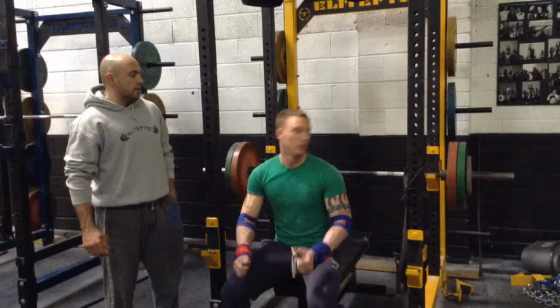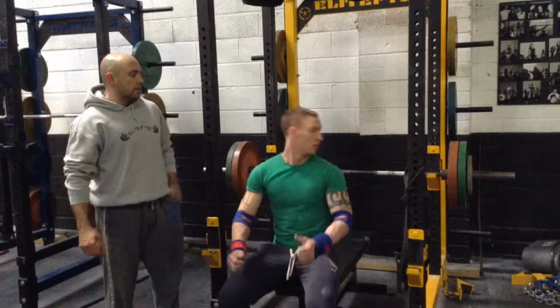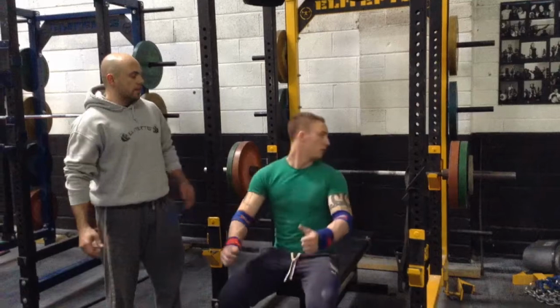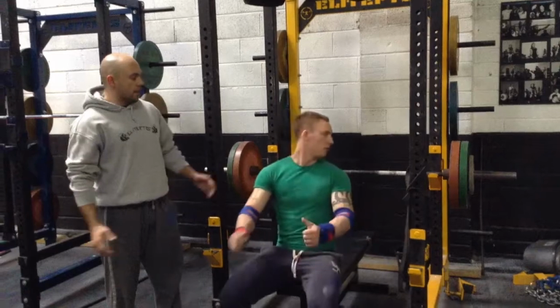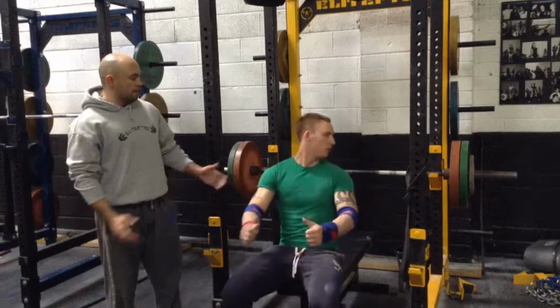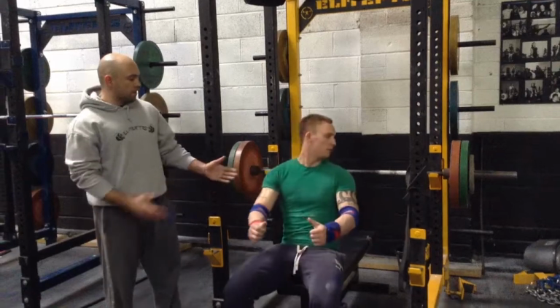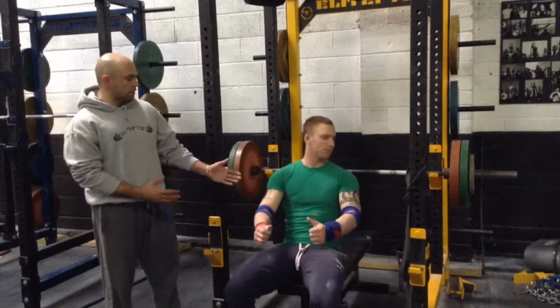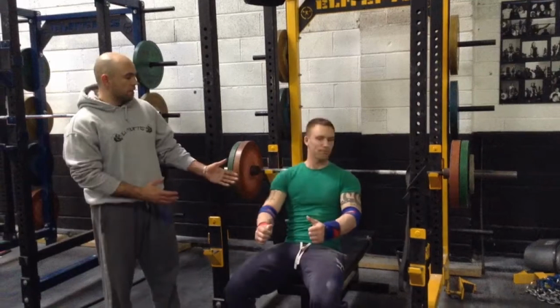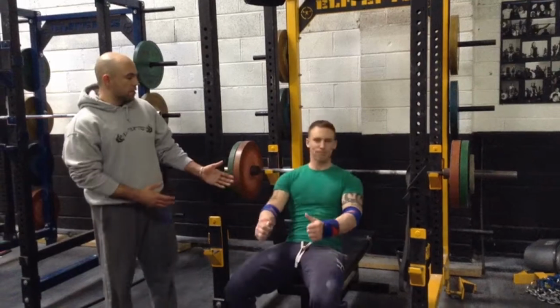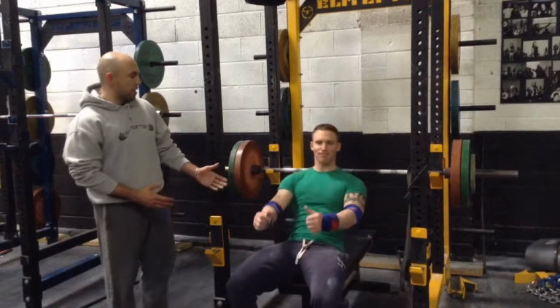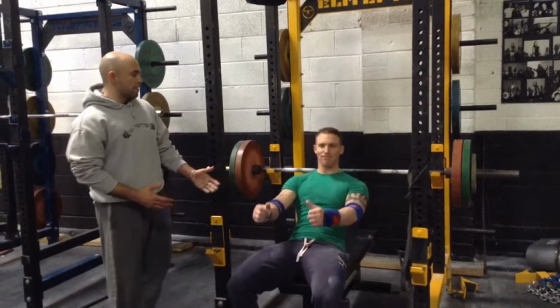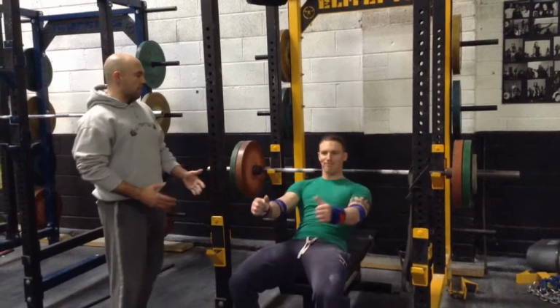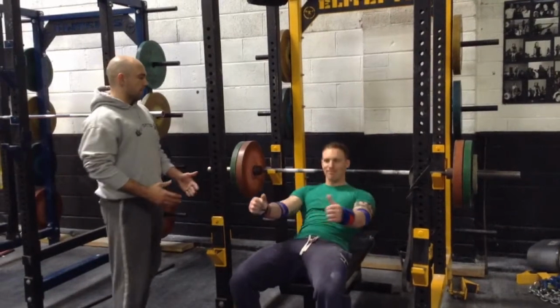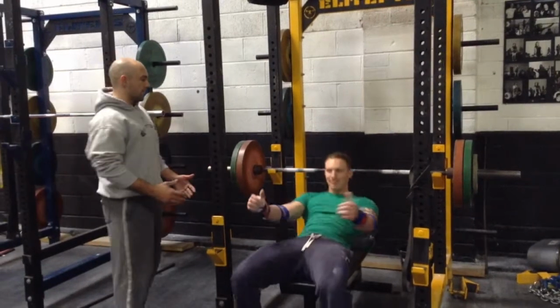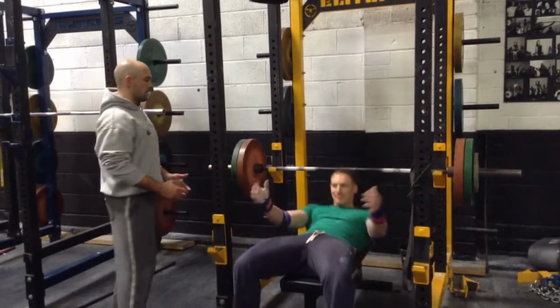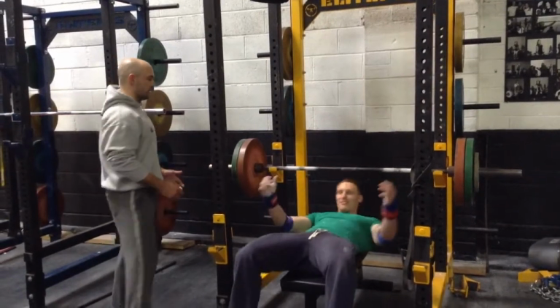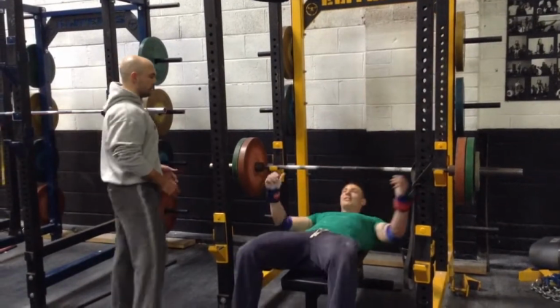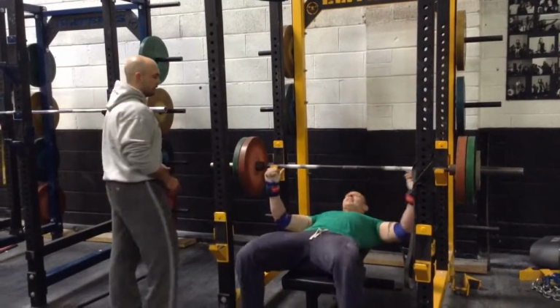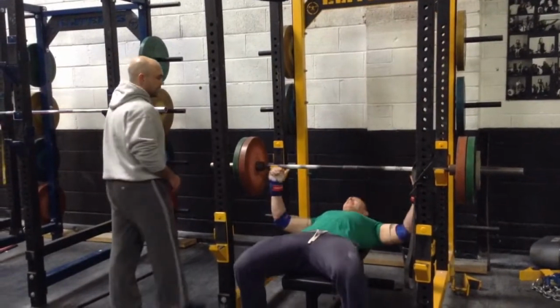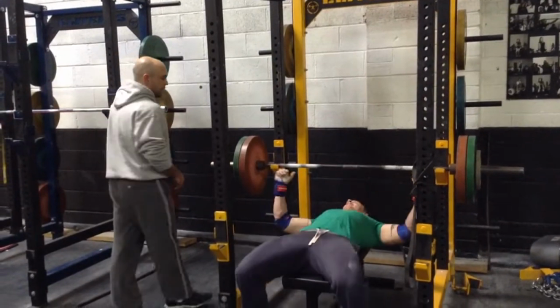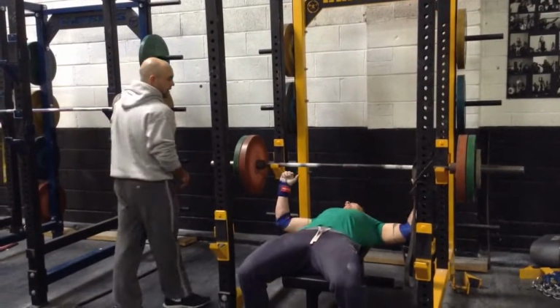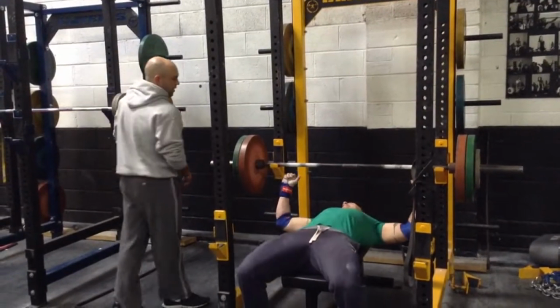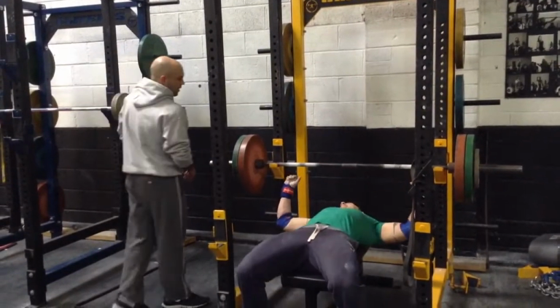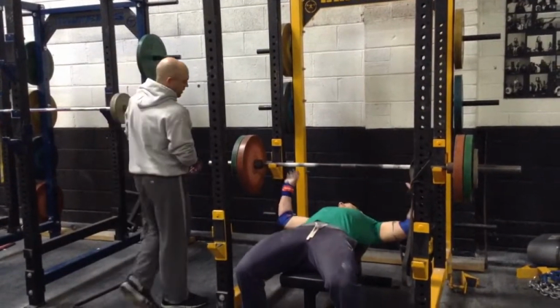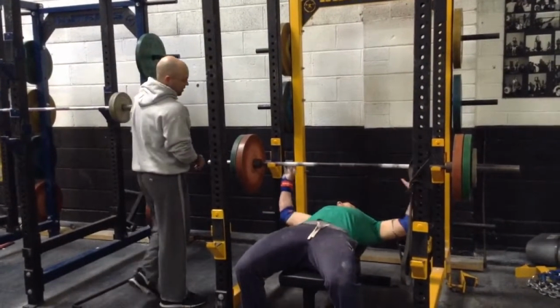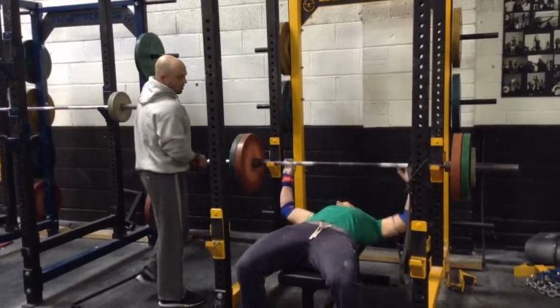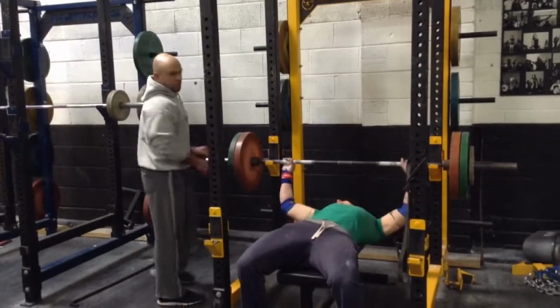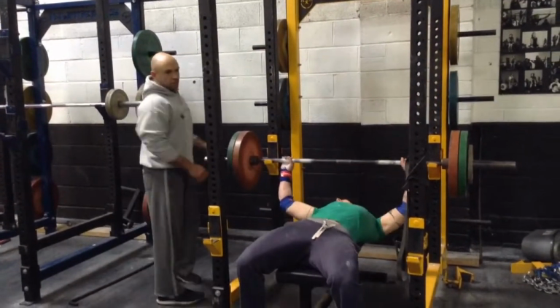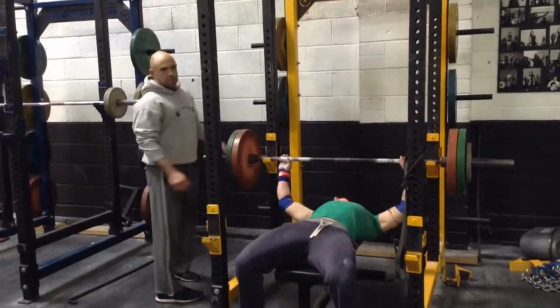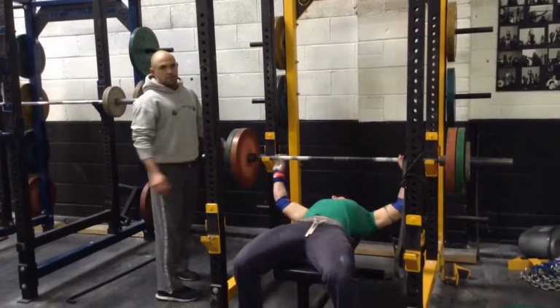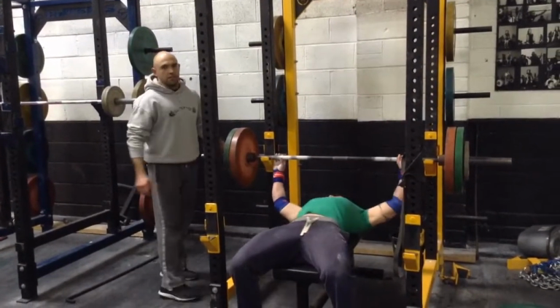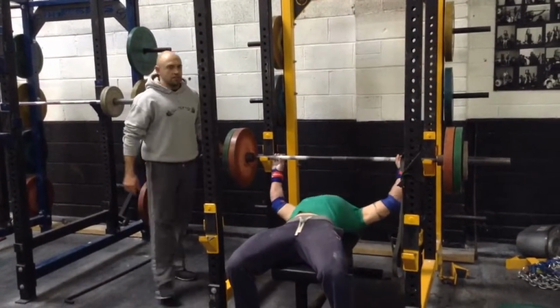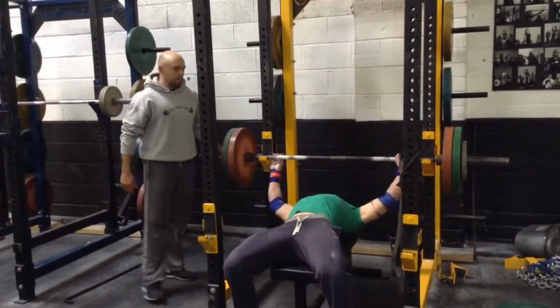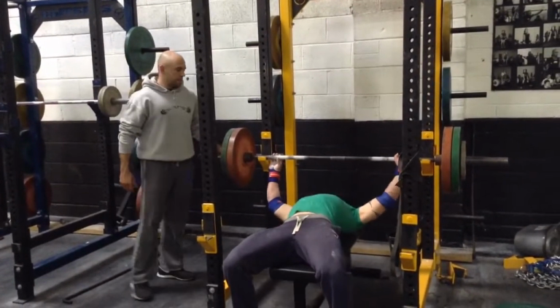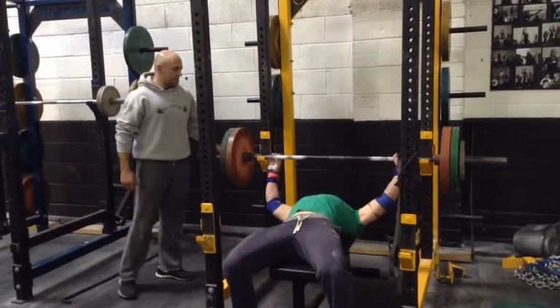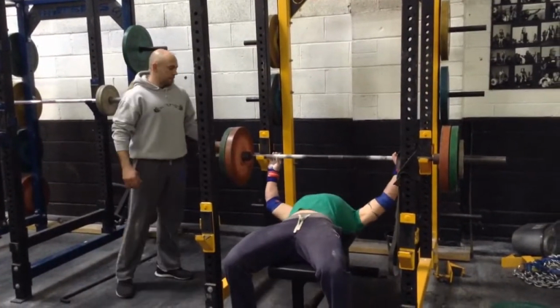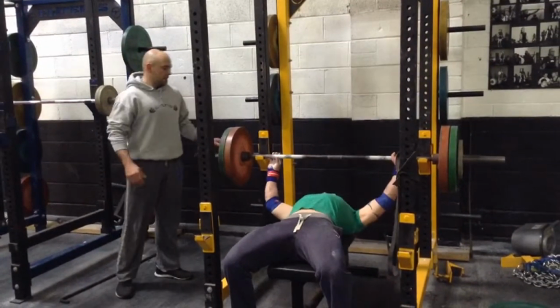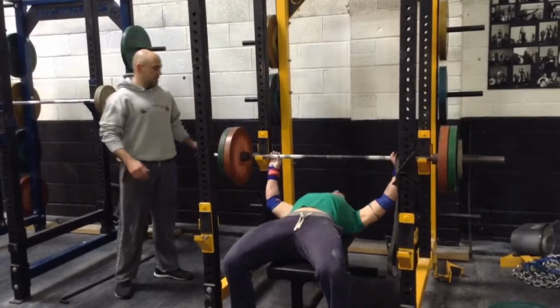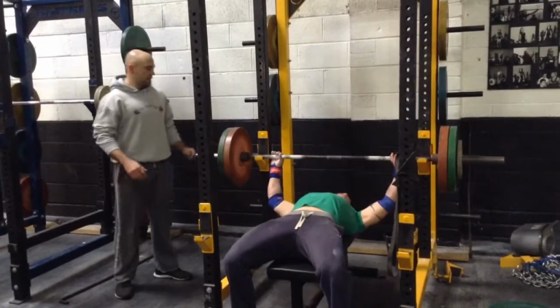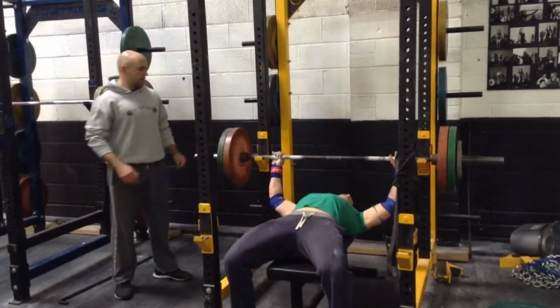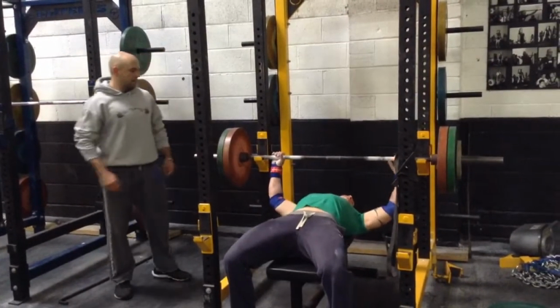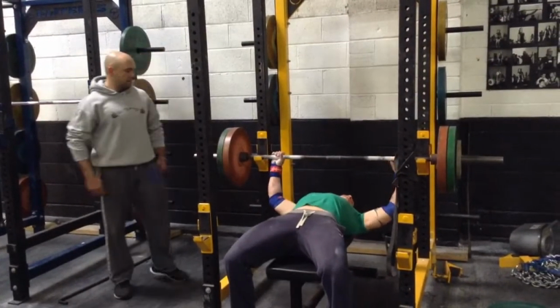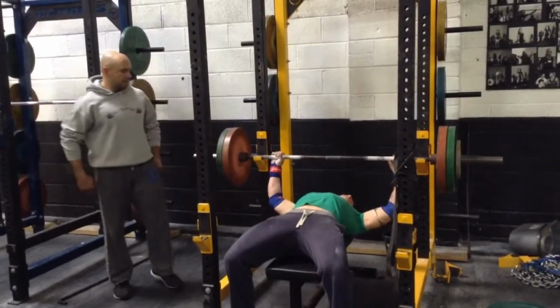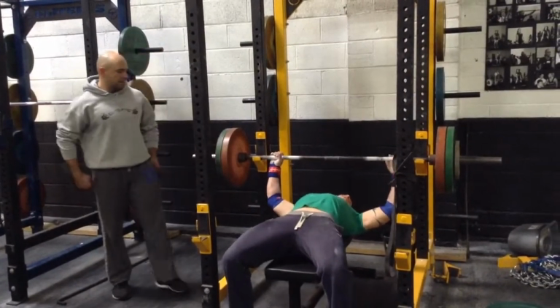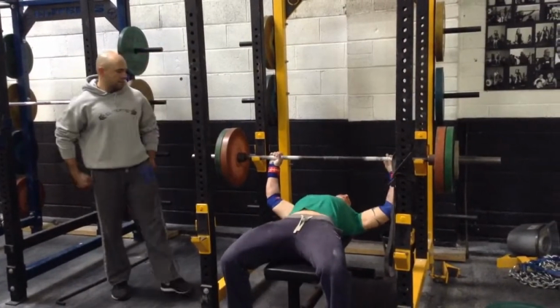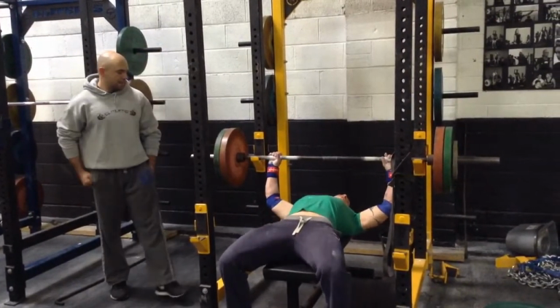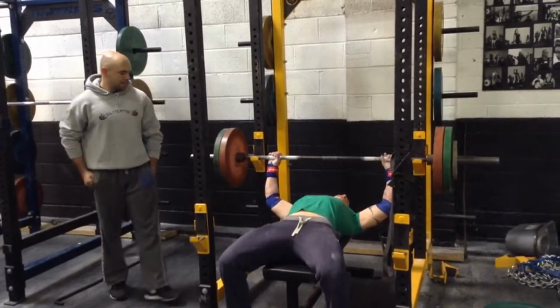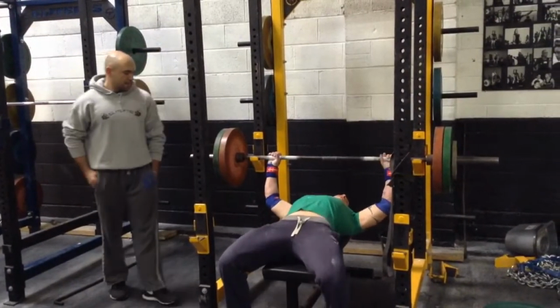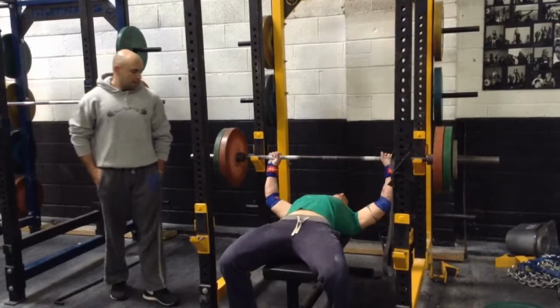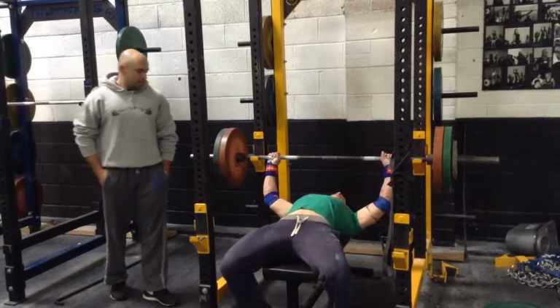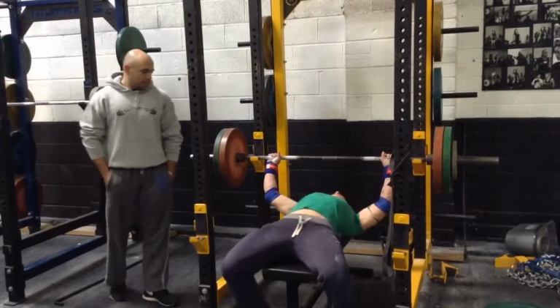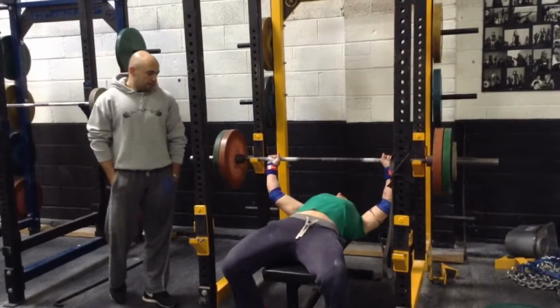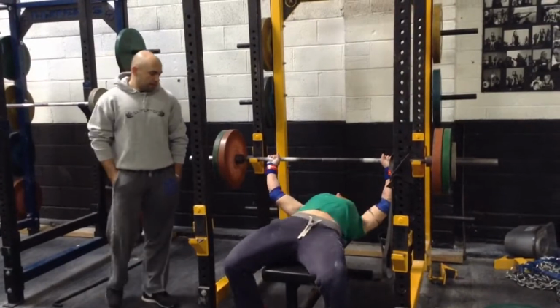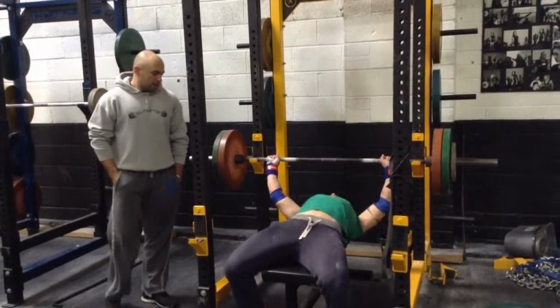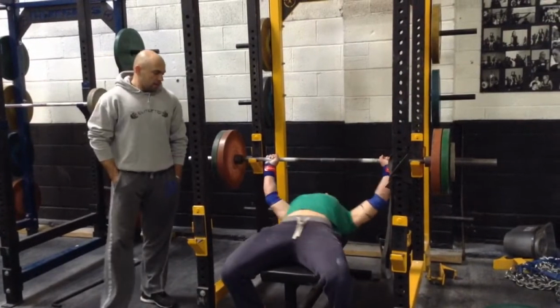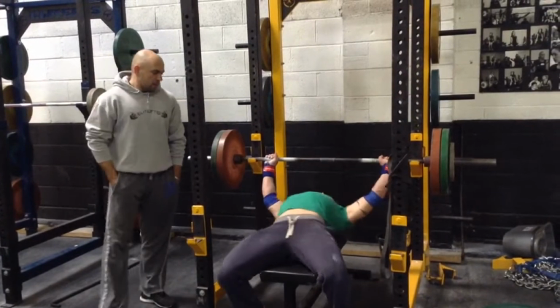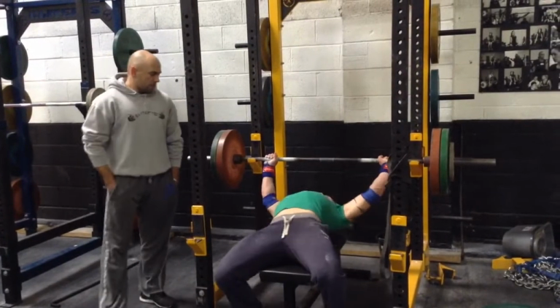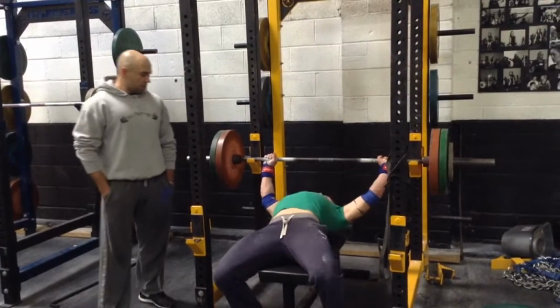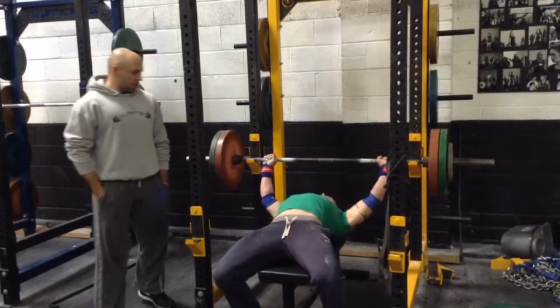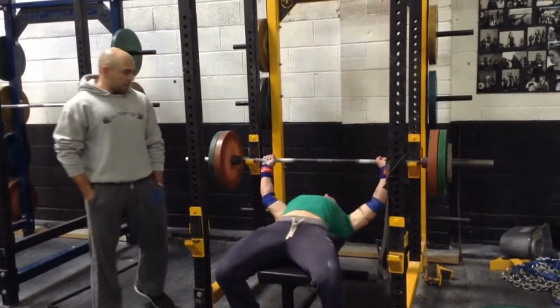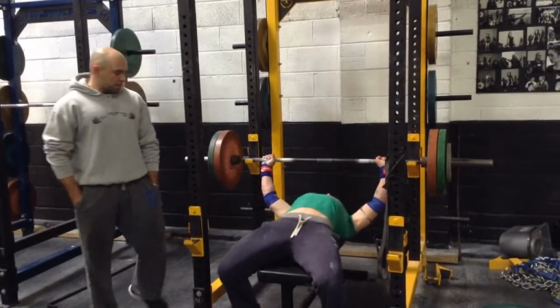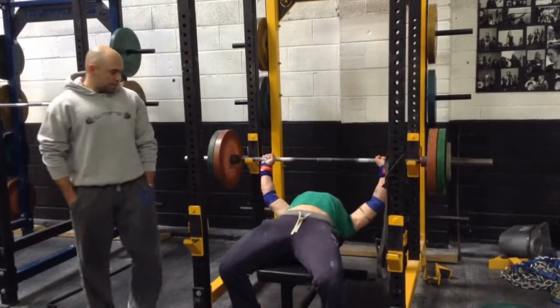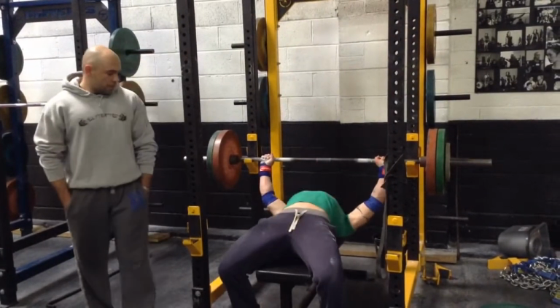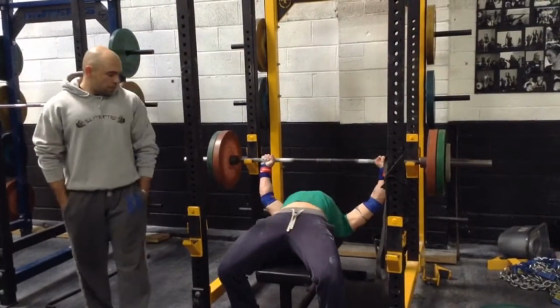Here we have the lovely Jay Farrant. He's going to show us our bench press setup. Now just watch his setup.